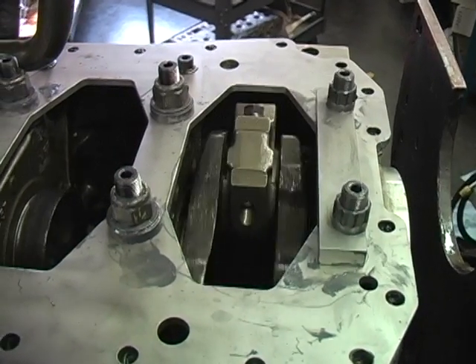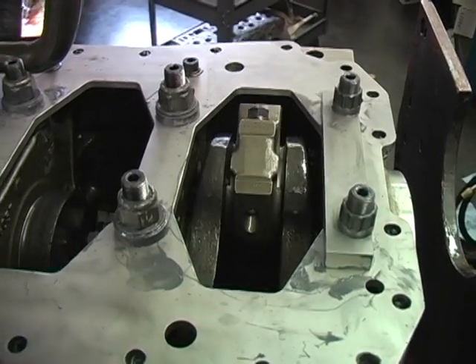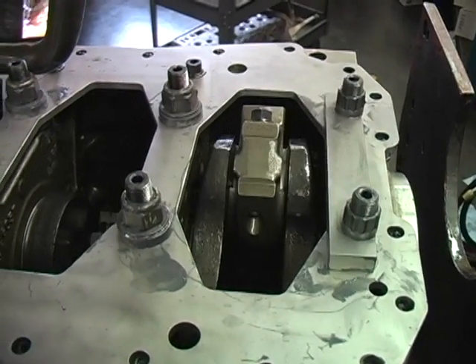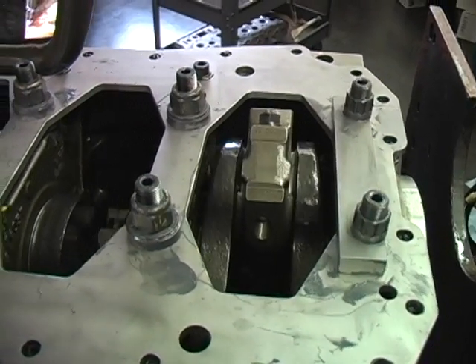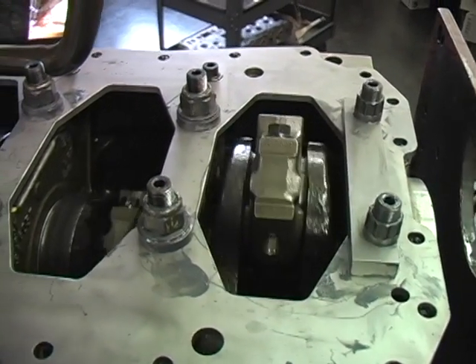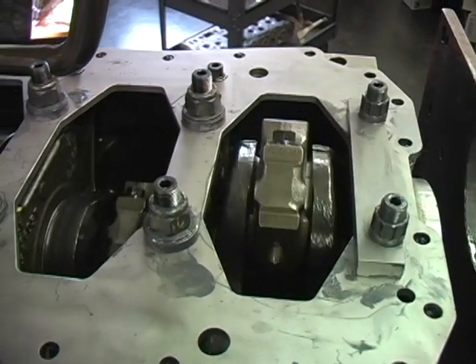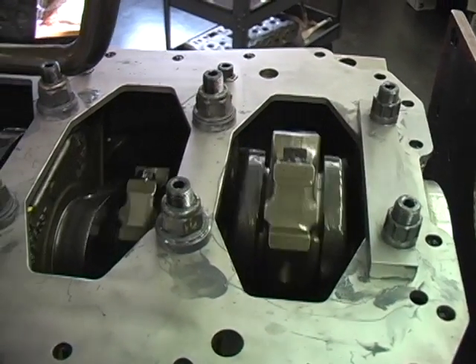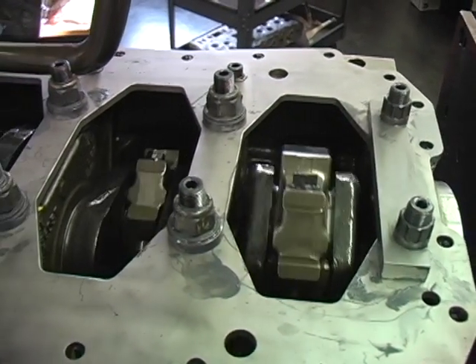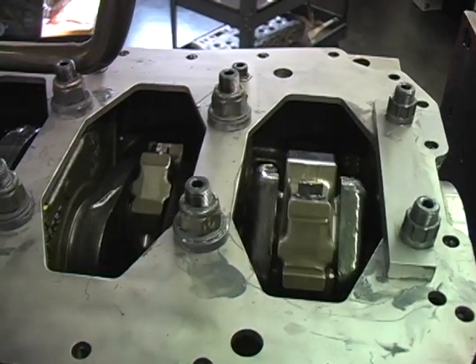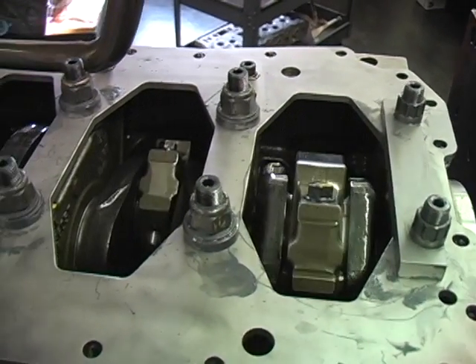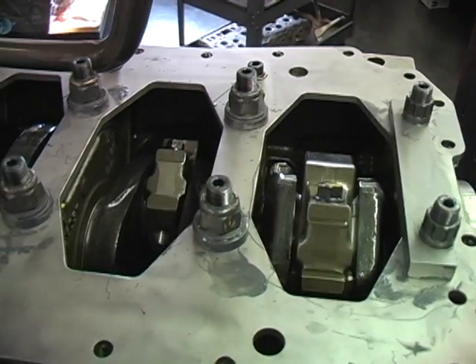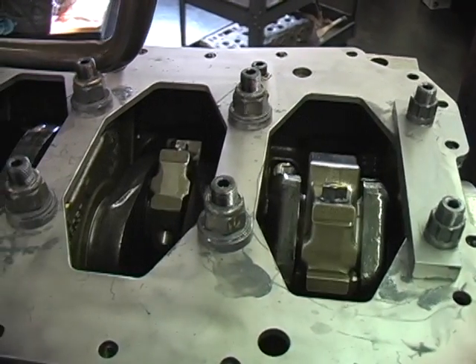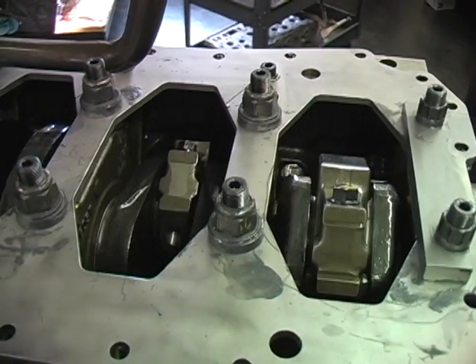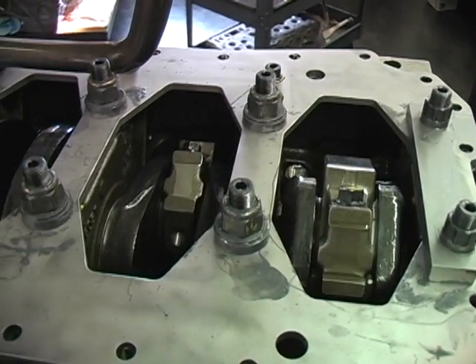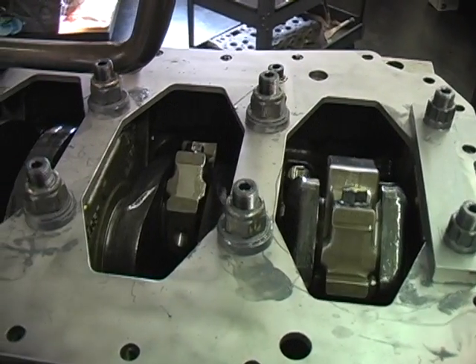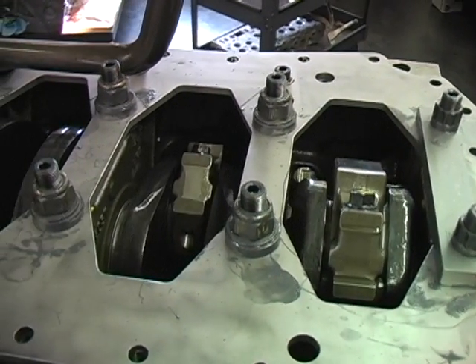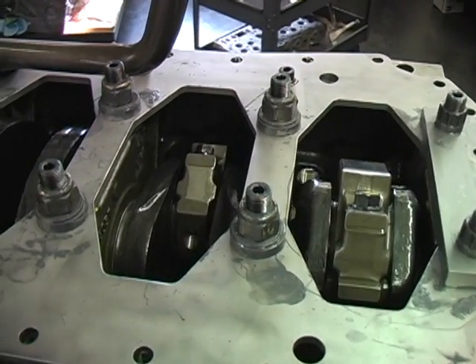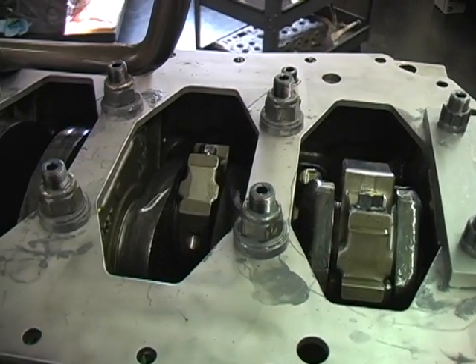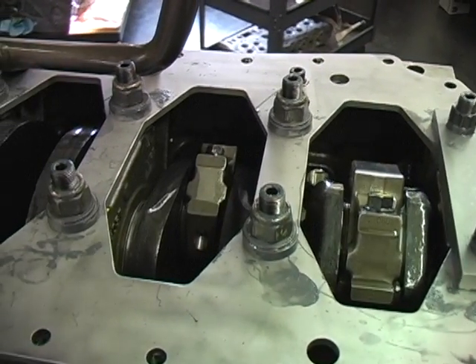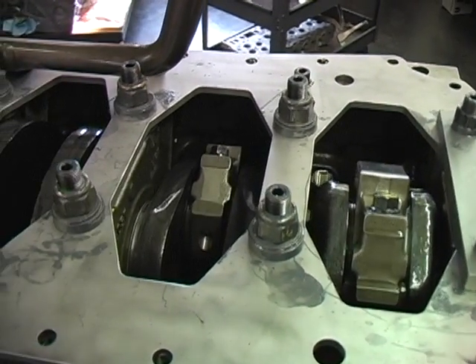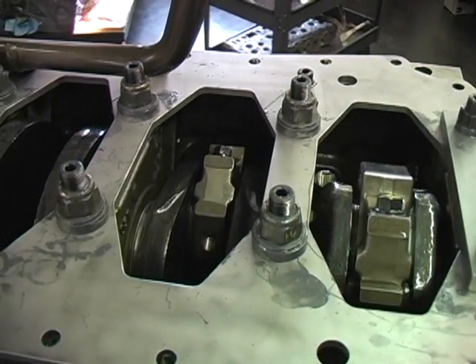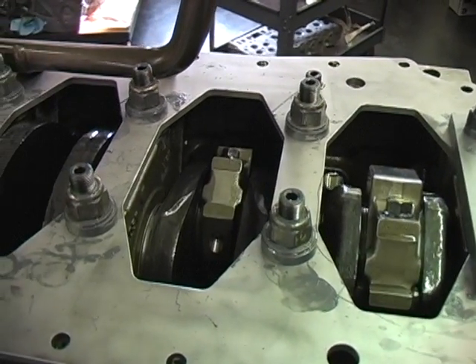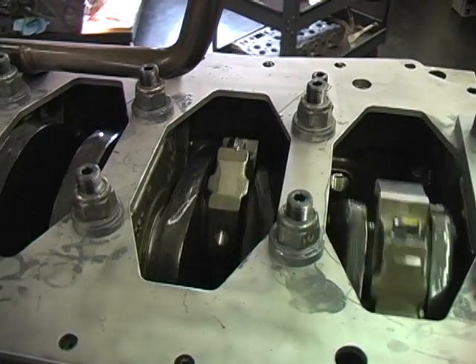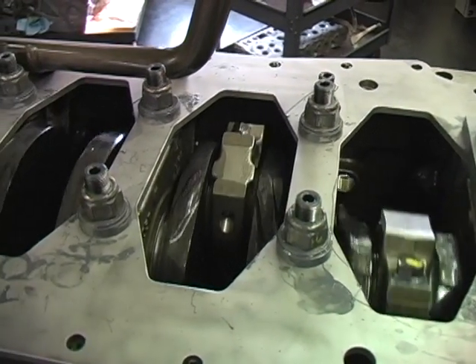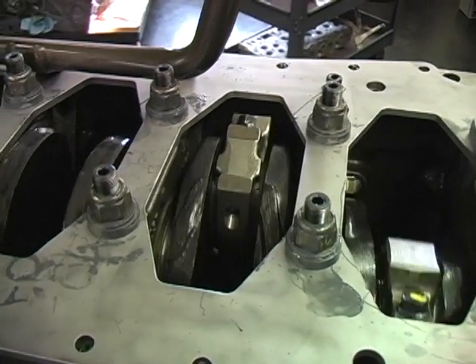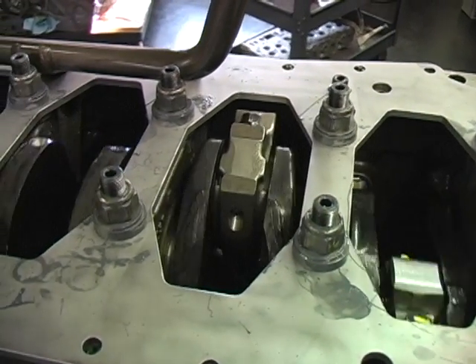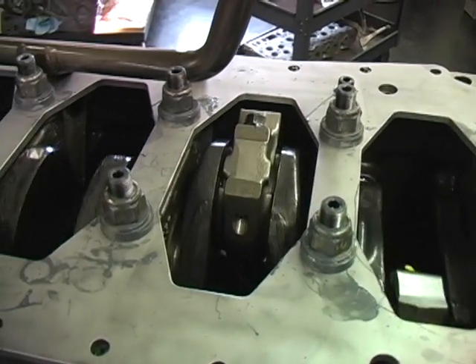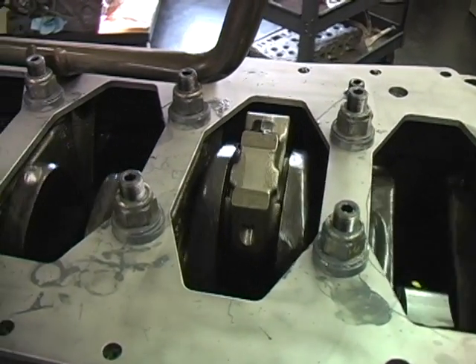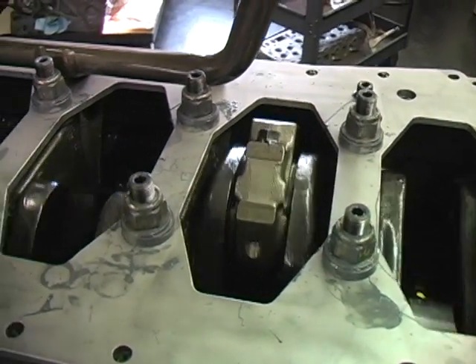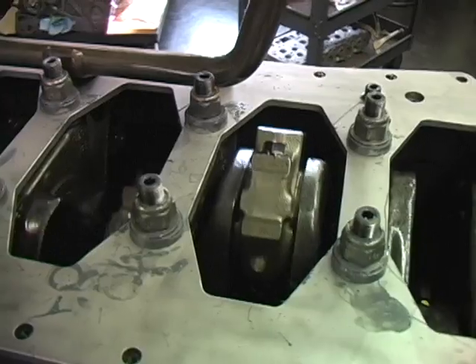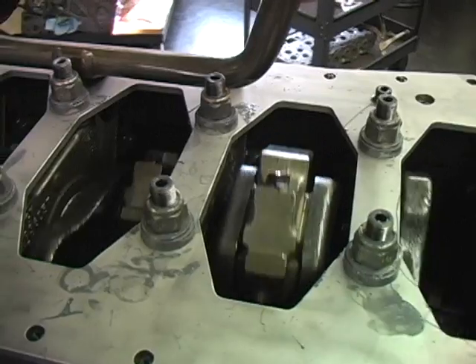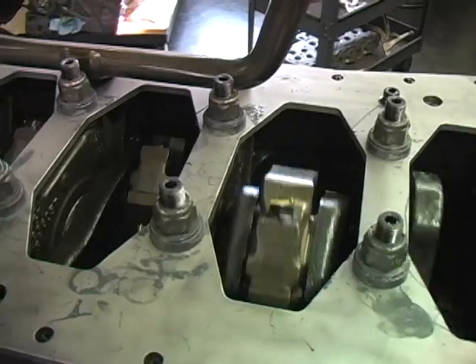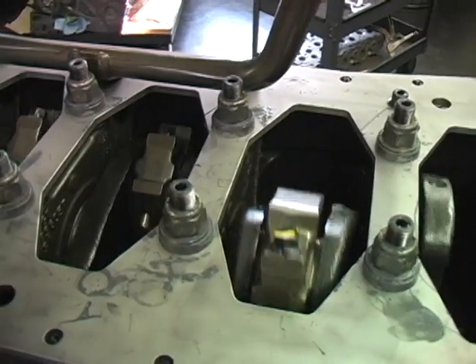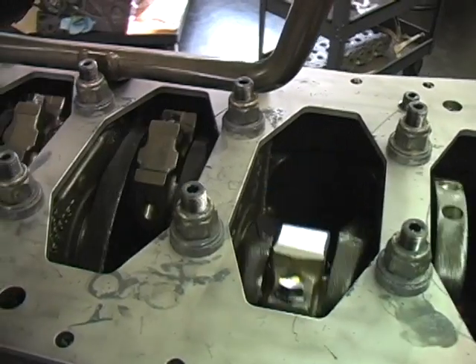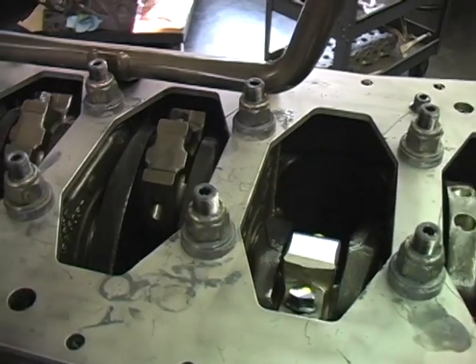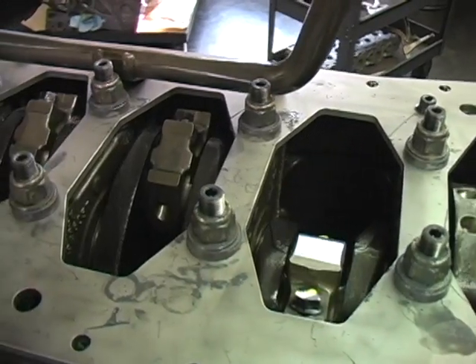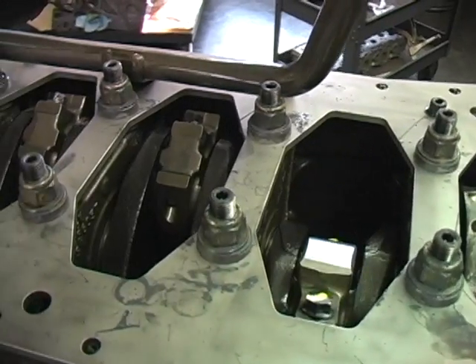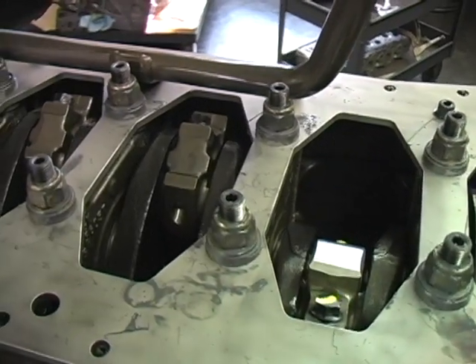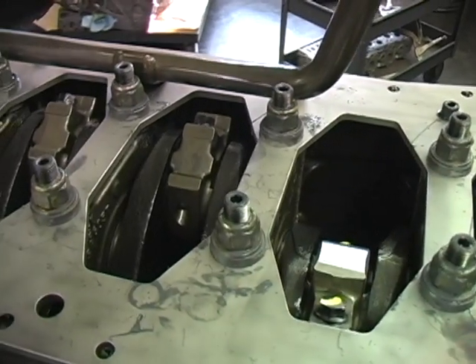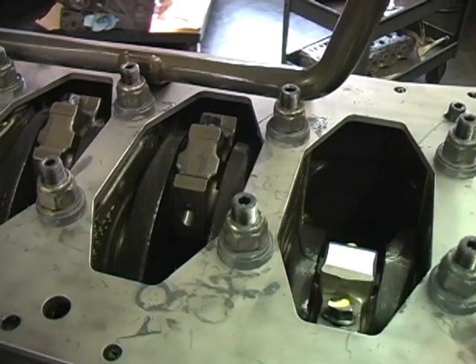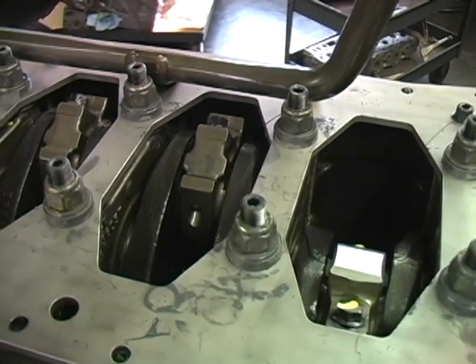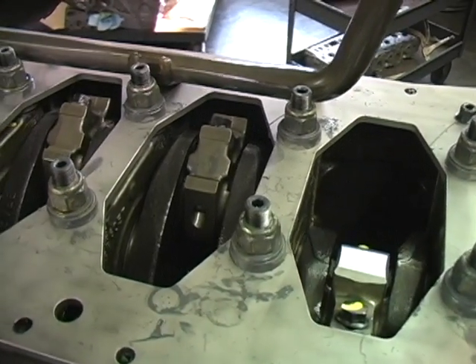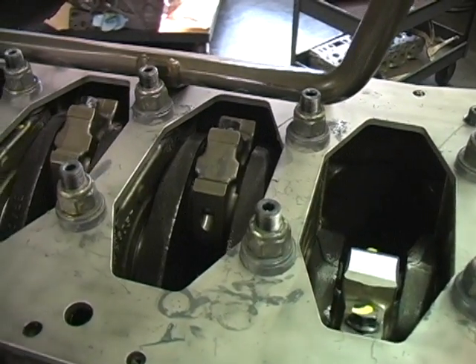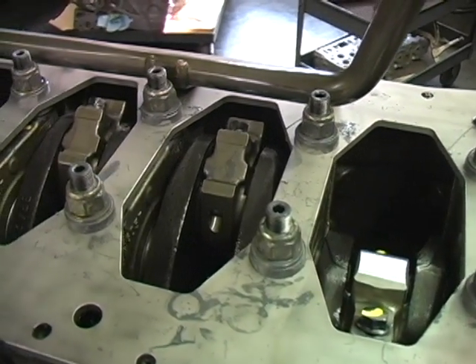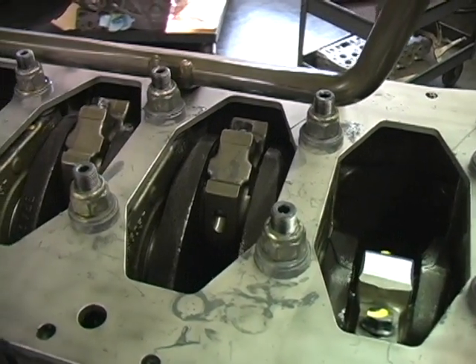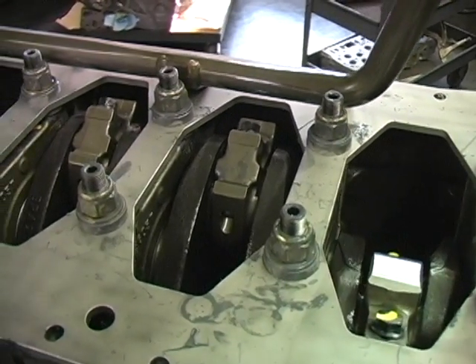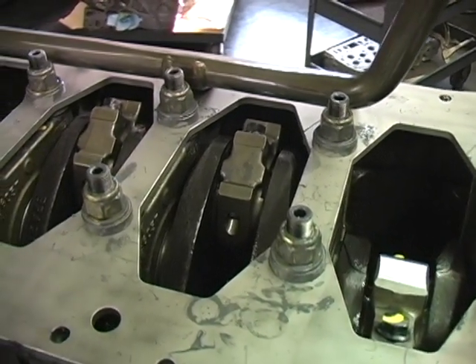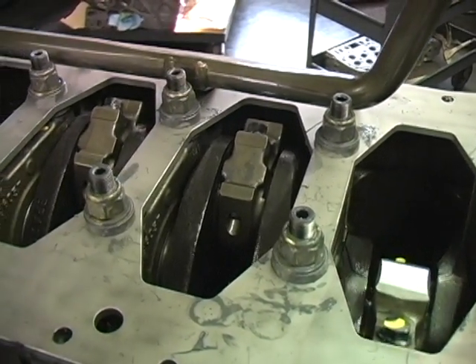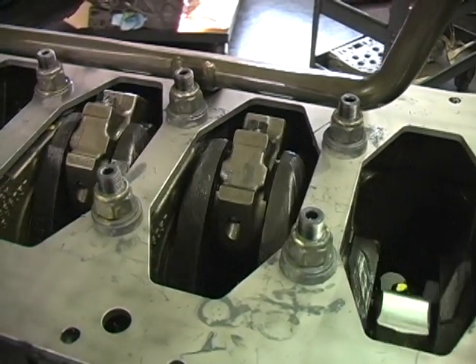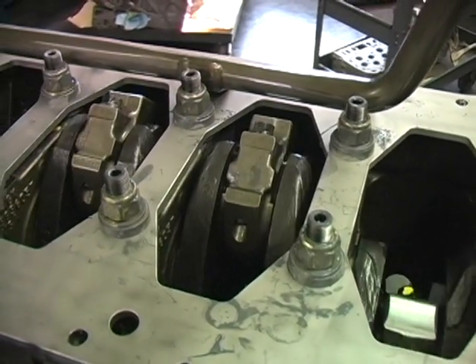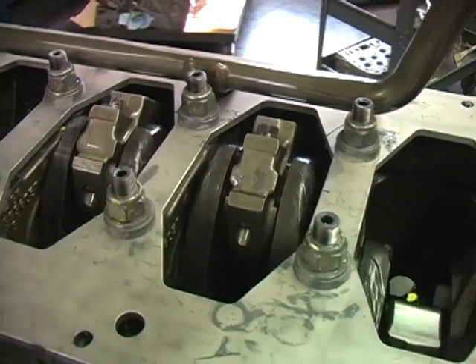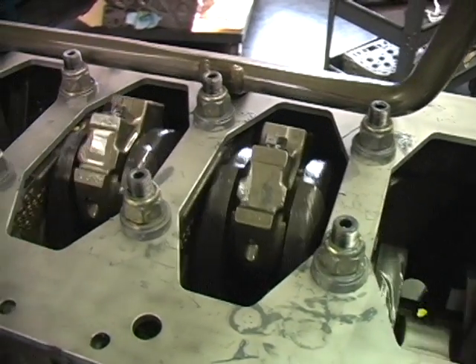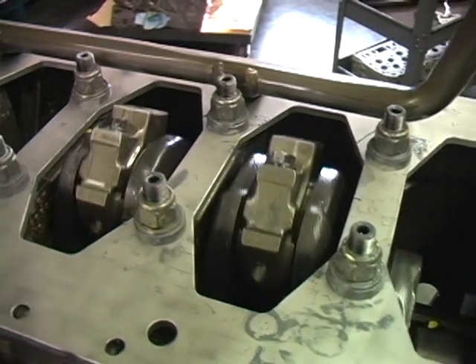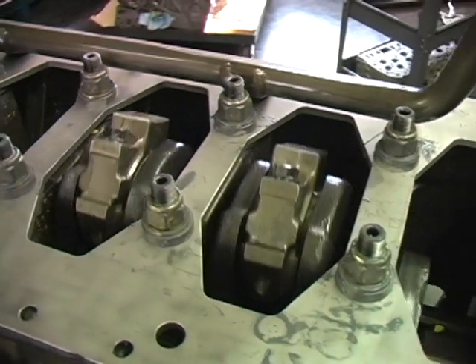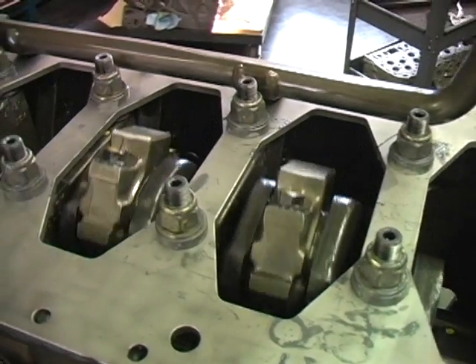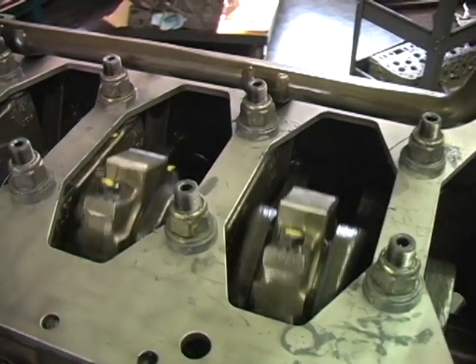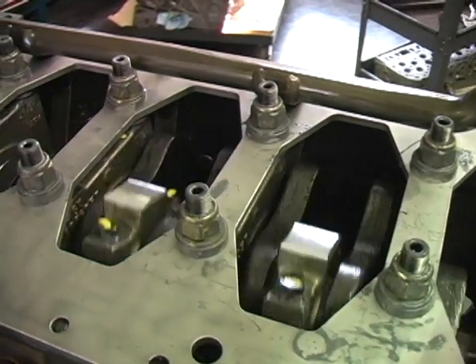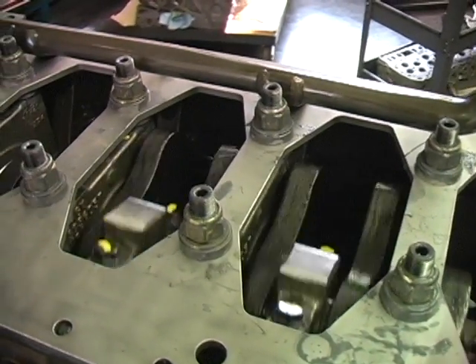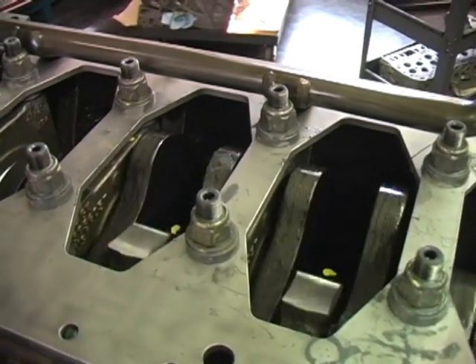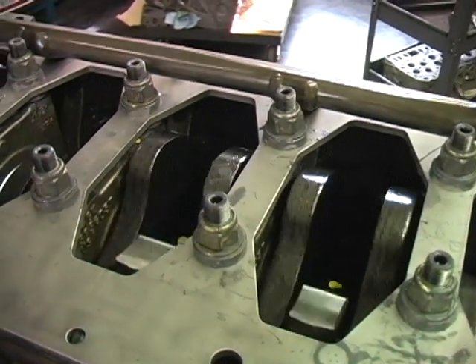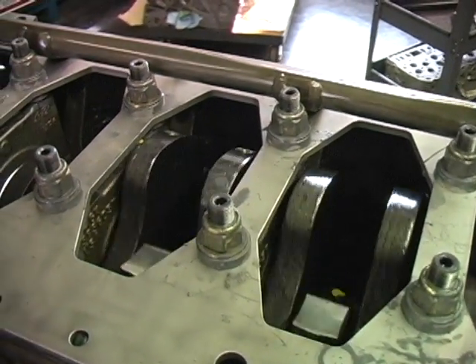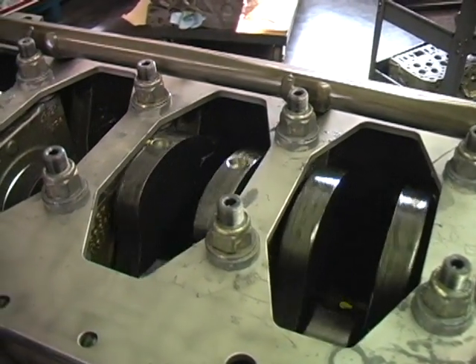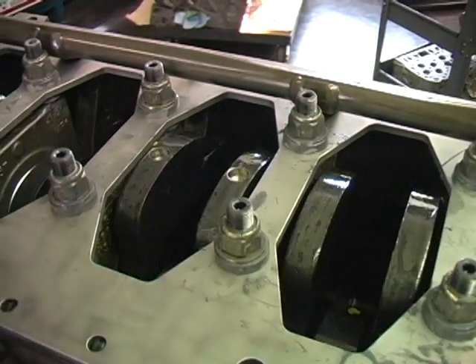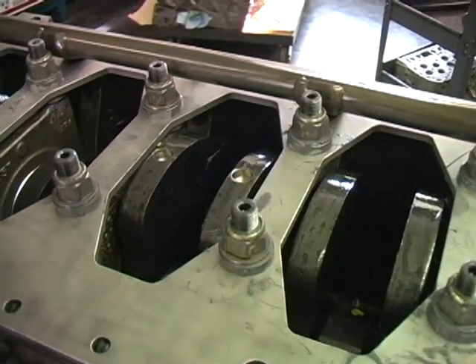Now rotate the crankshaft assembly, checking the clearance between the connecting rods, crankshaft, block, and girdle.